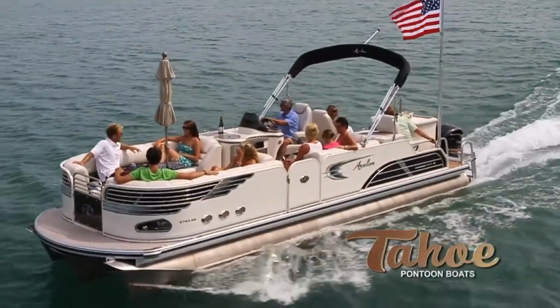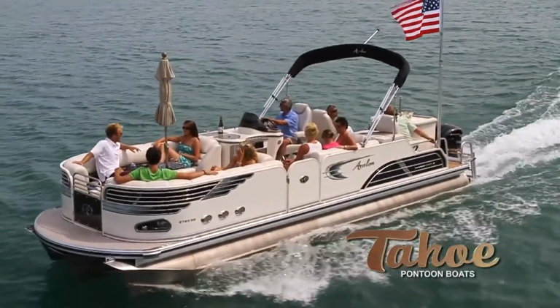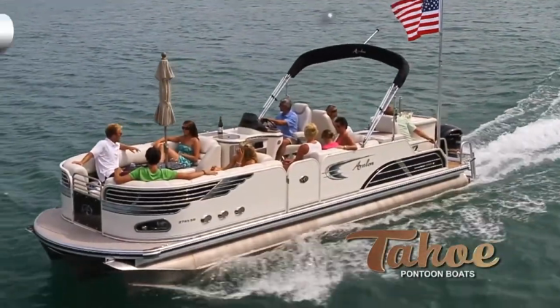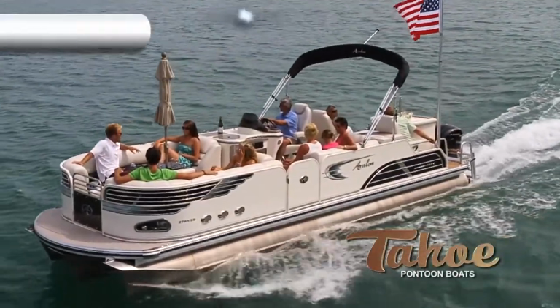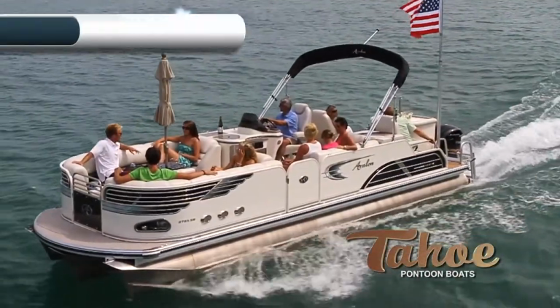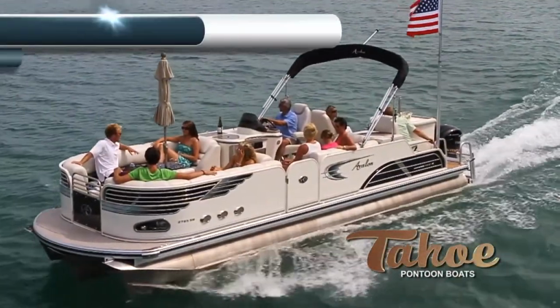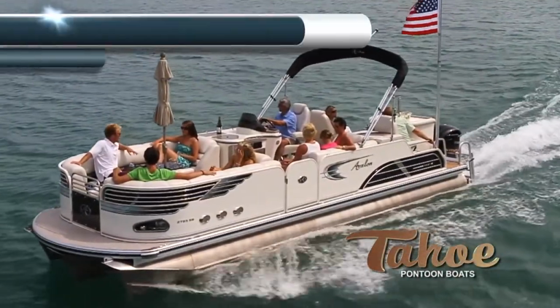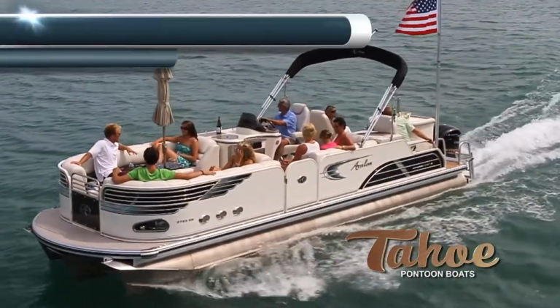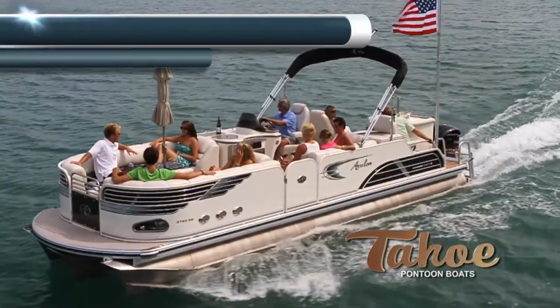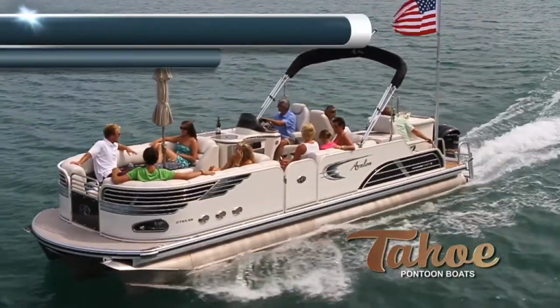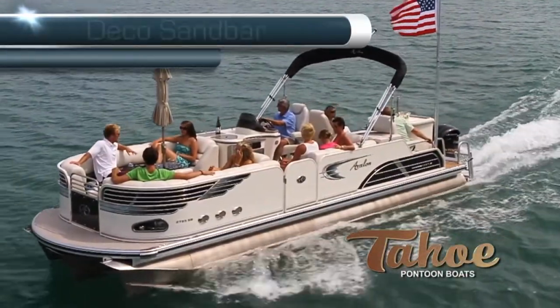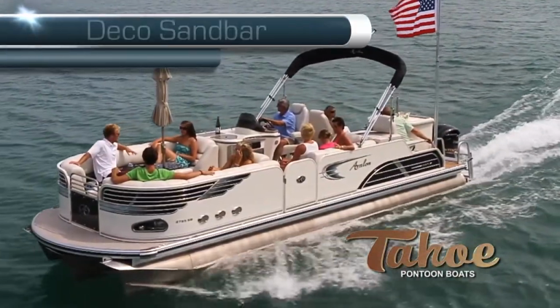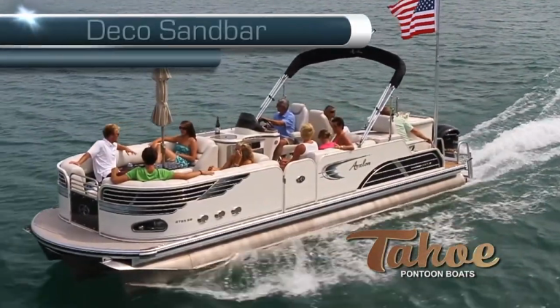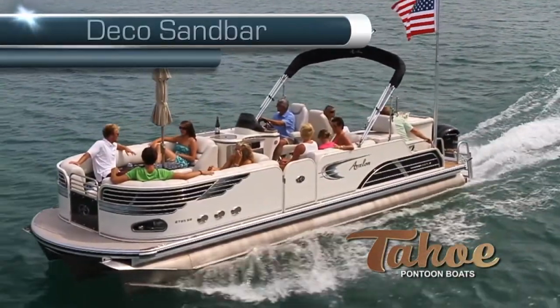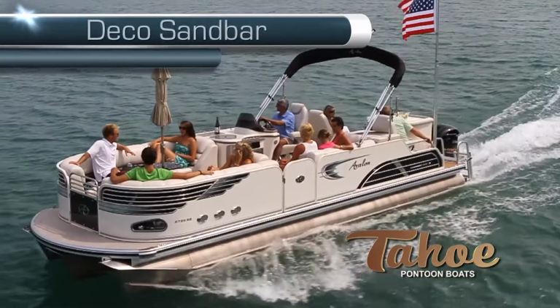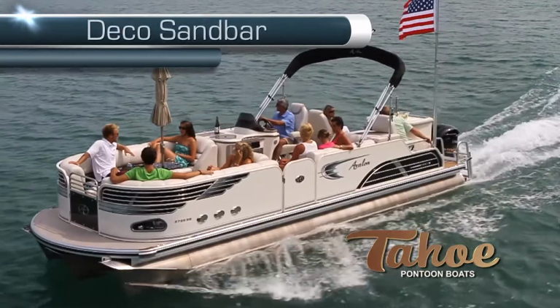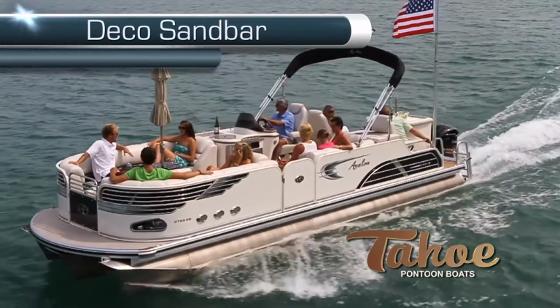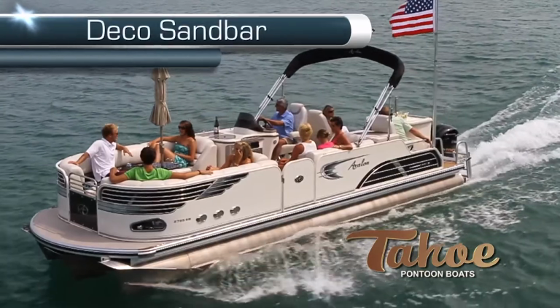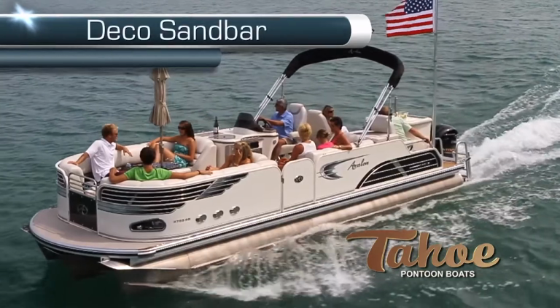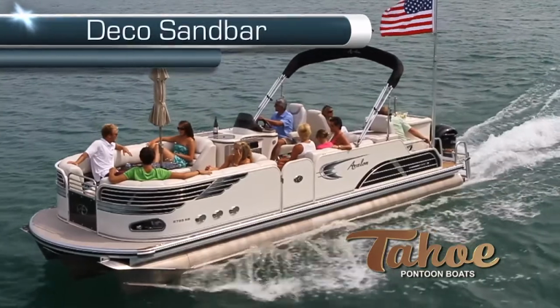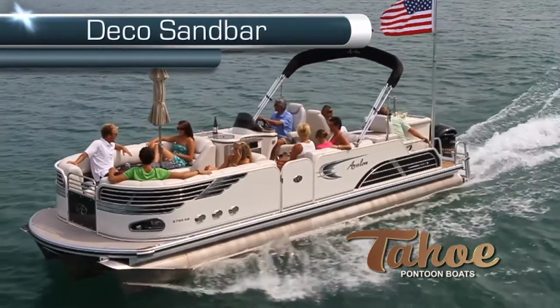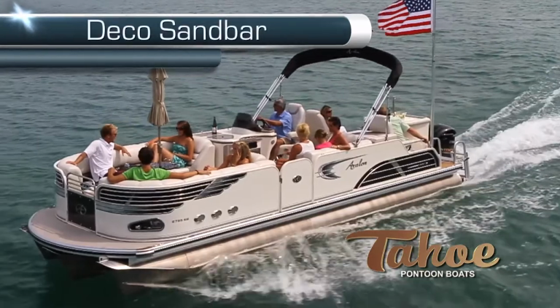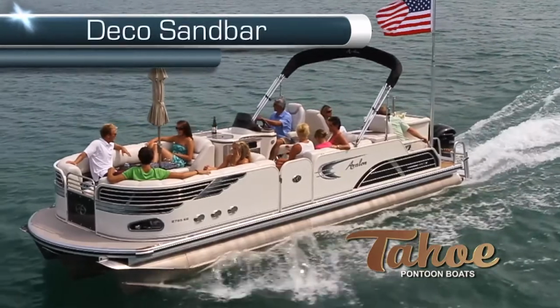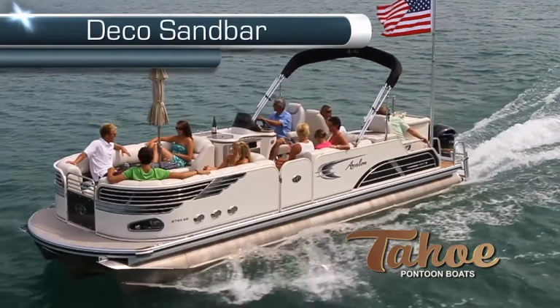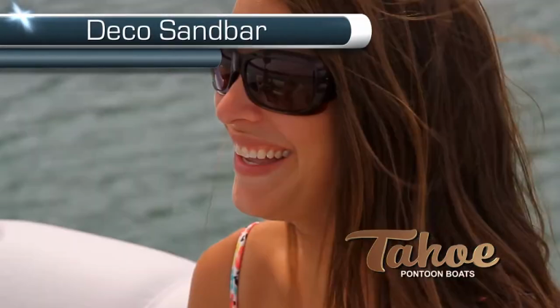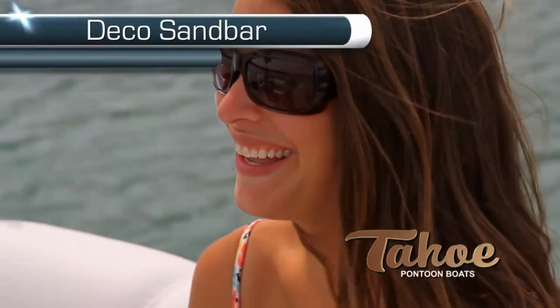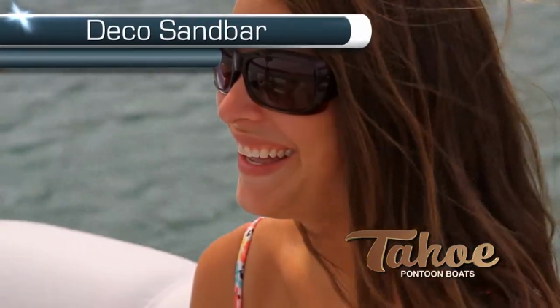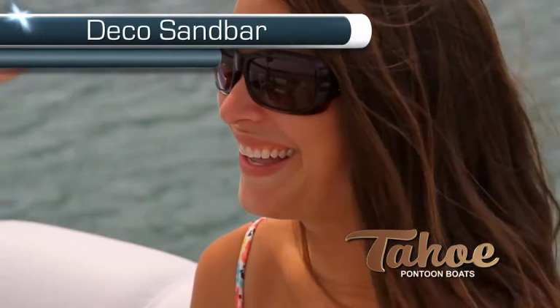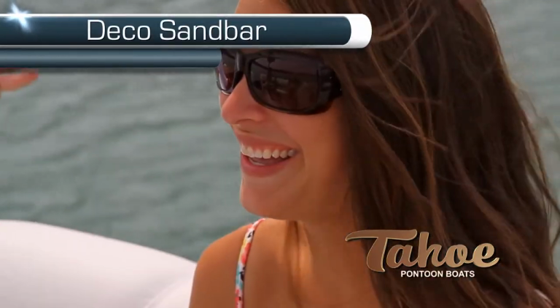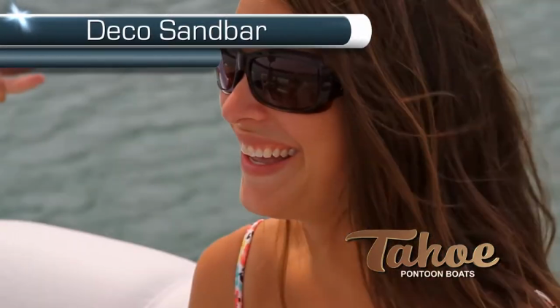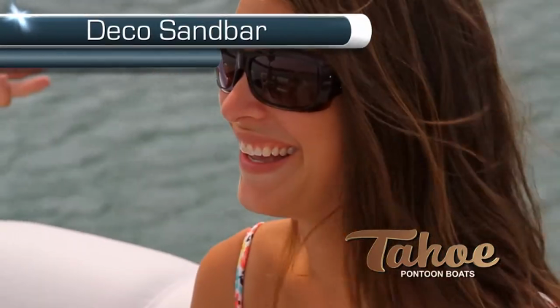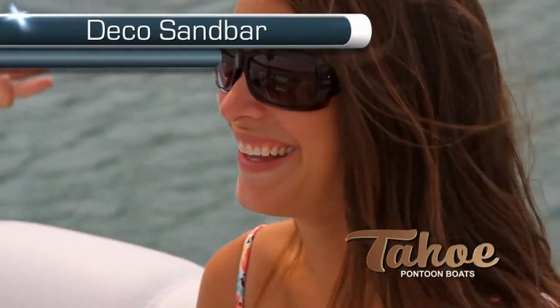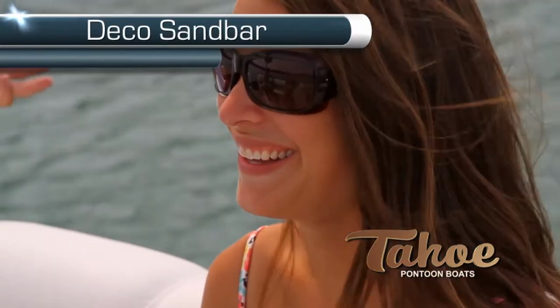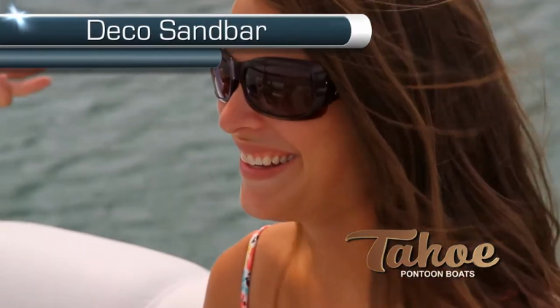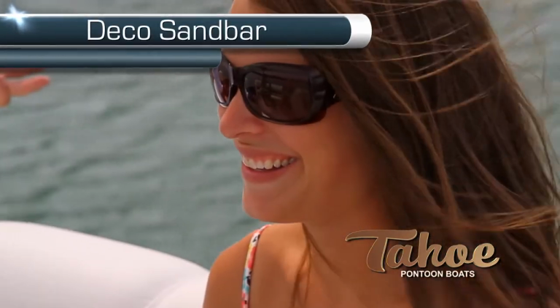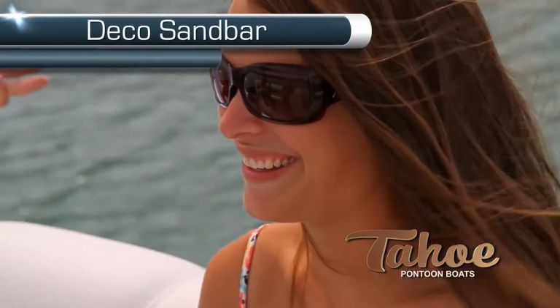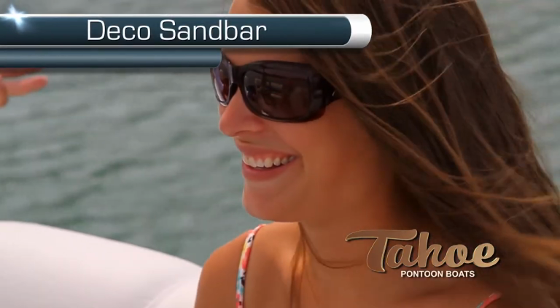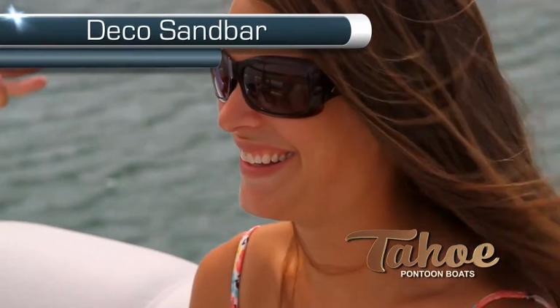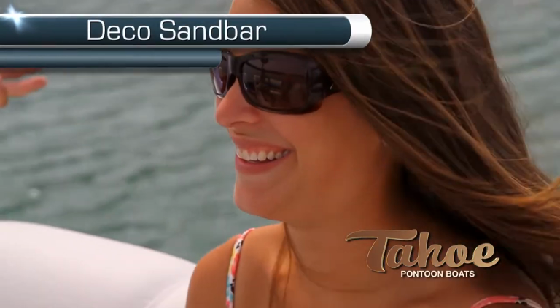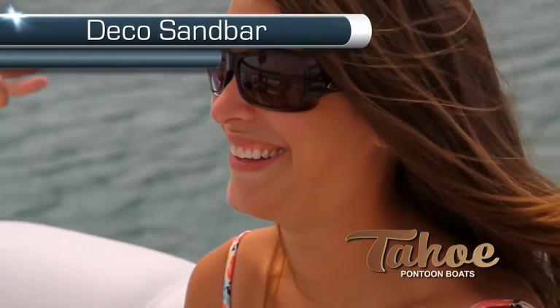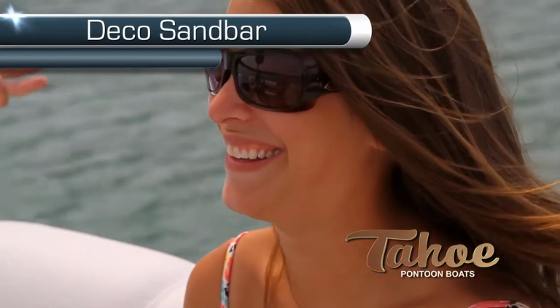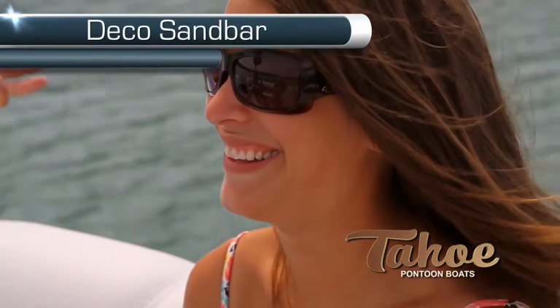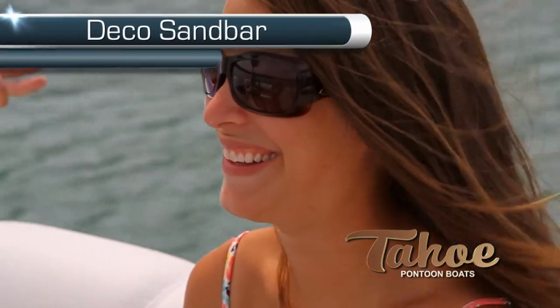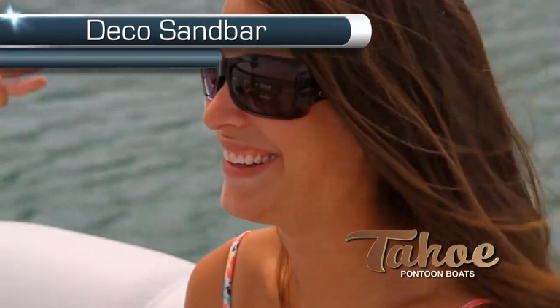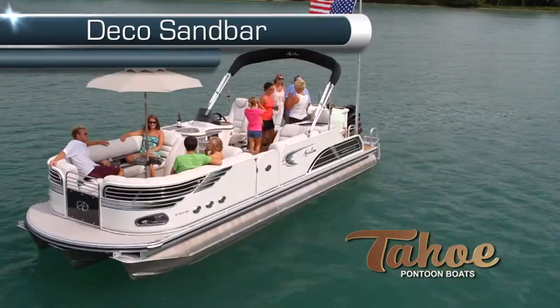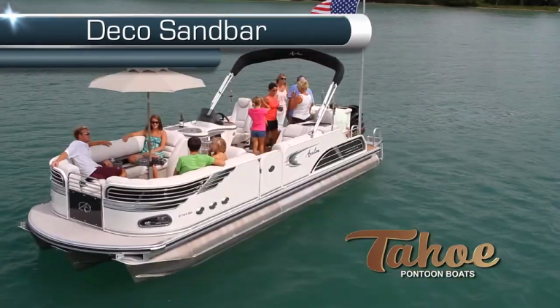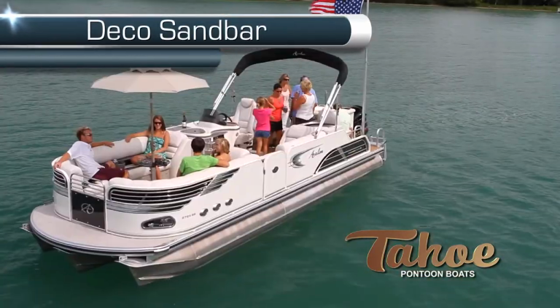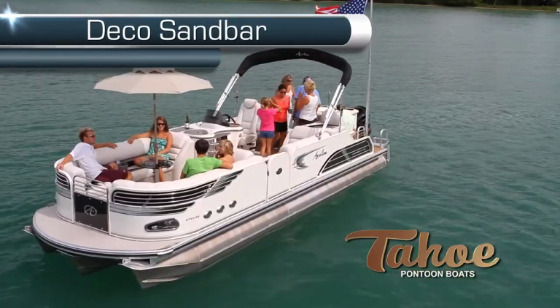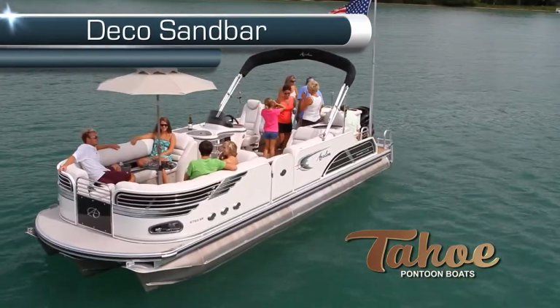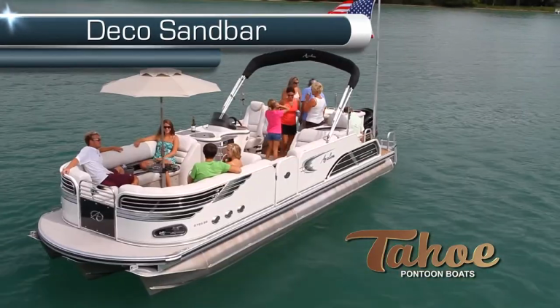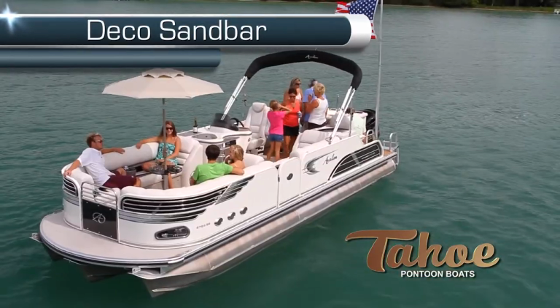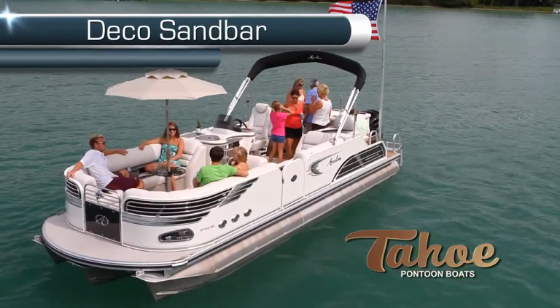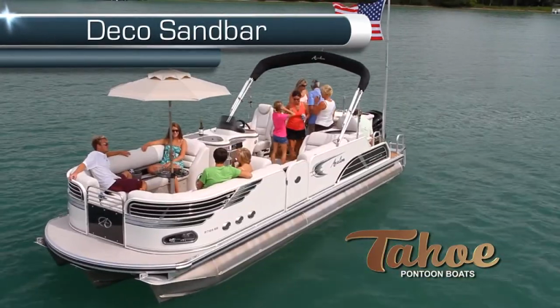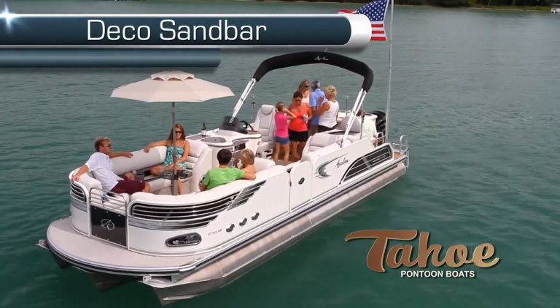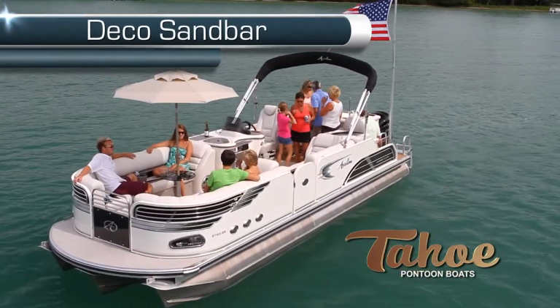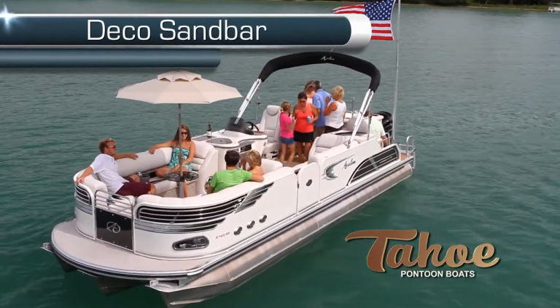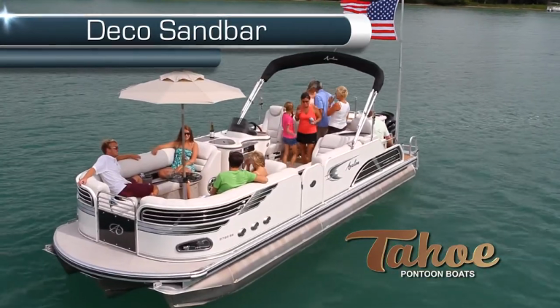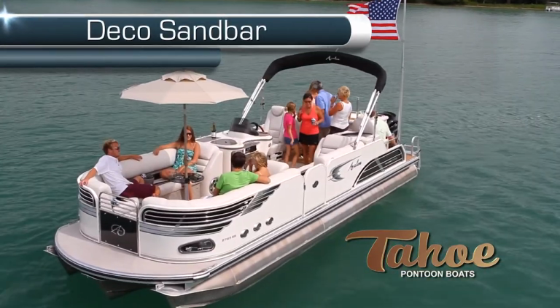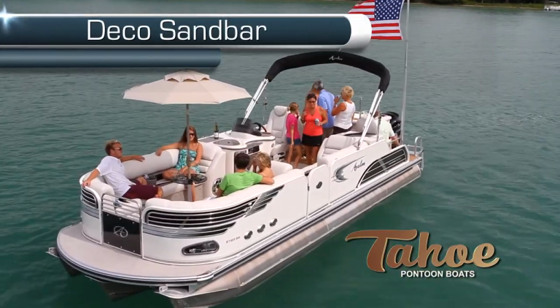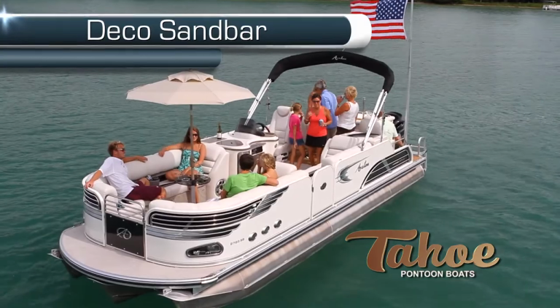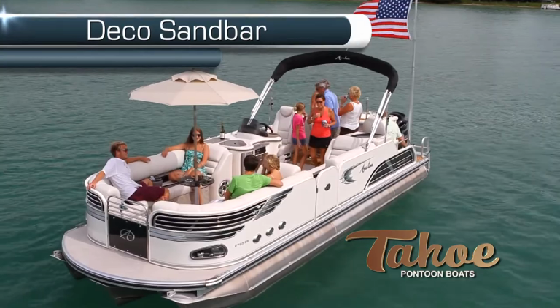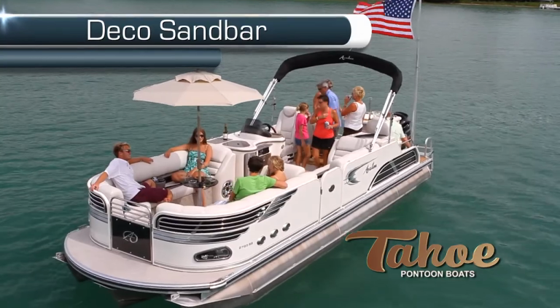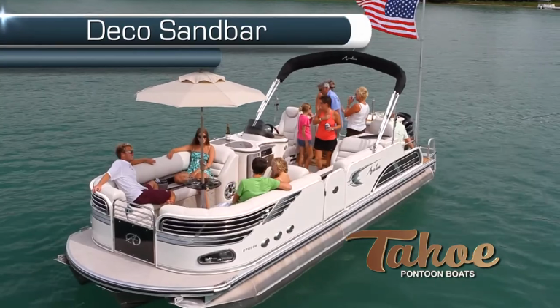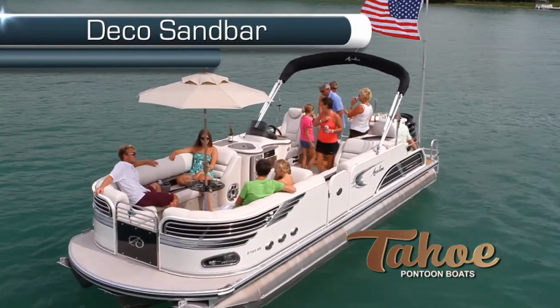The Sandbar Ultimate Party Boat is made for those who want to spend the day at the hottest gathering places on any waterway.